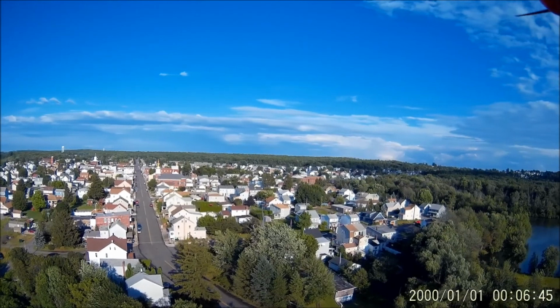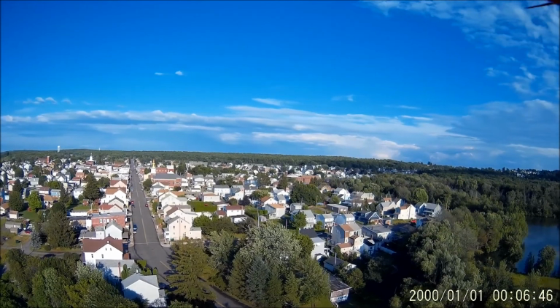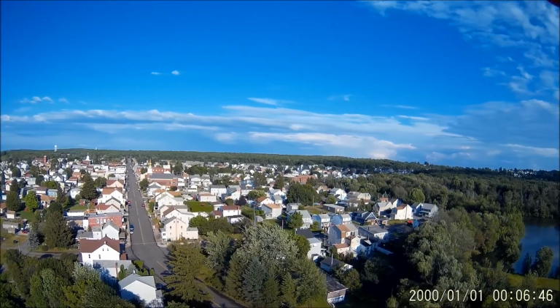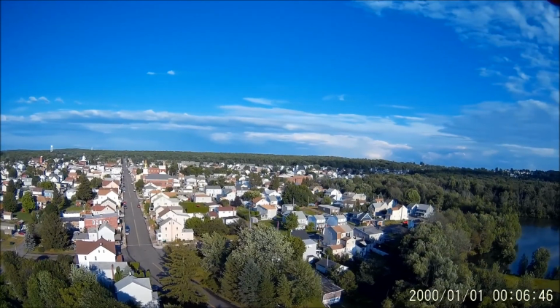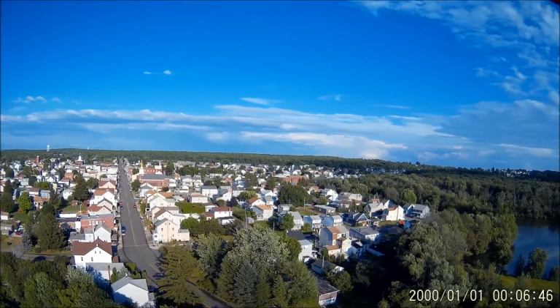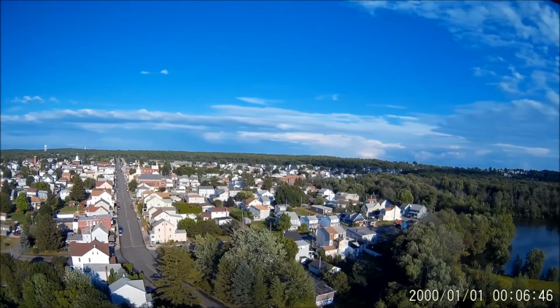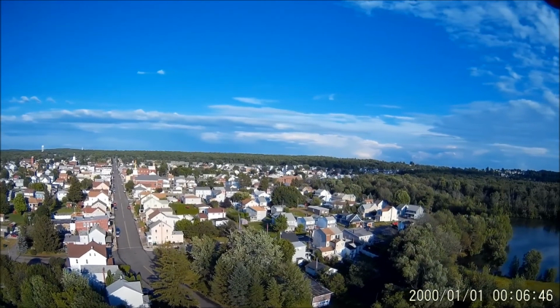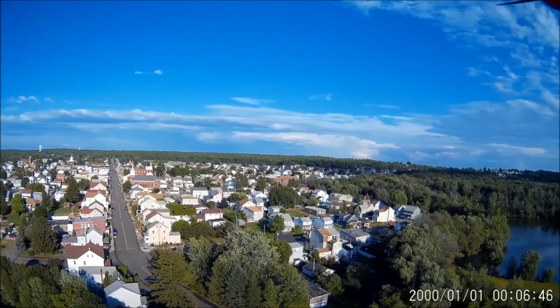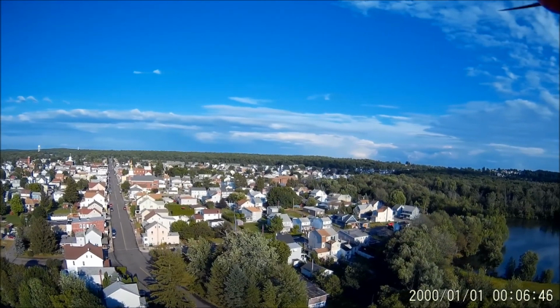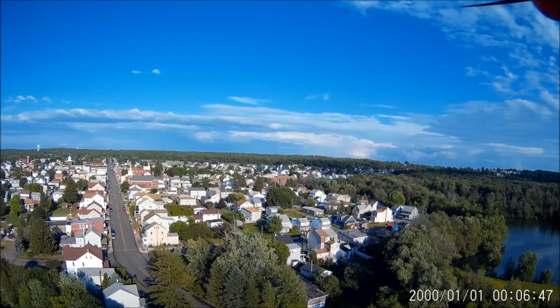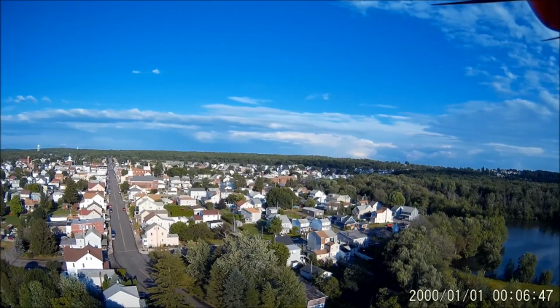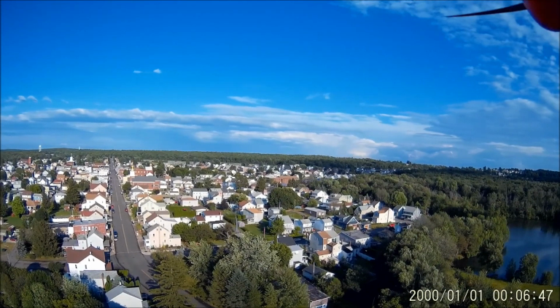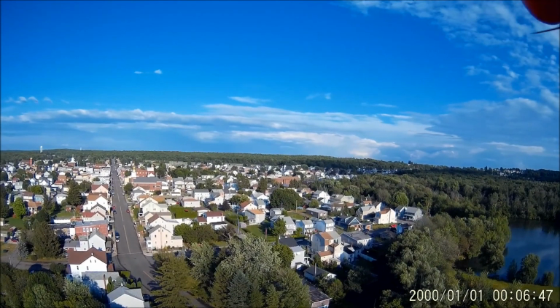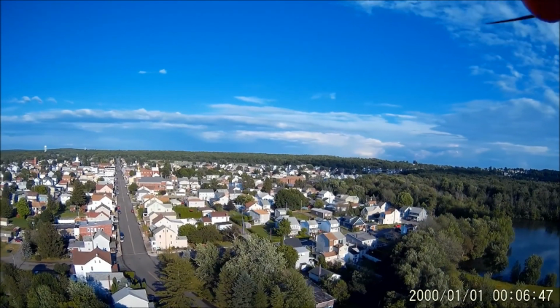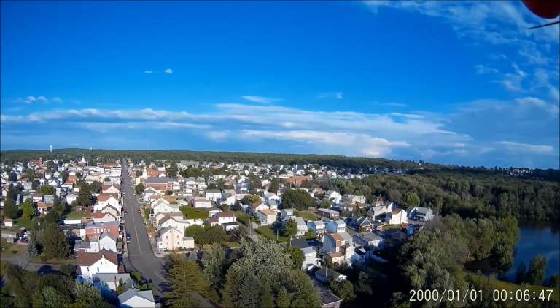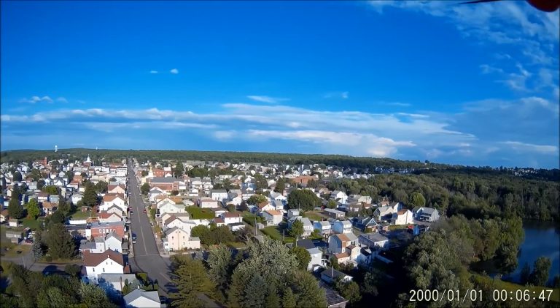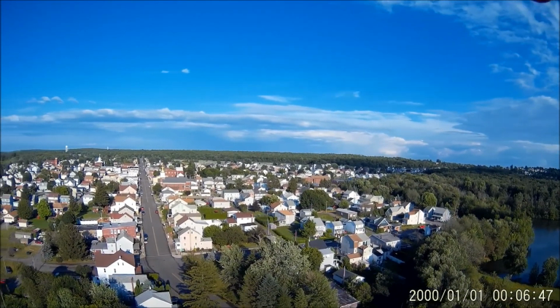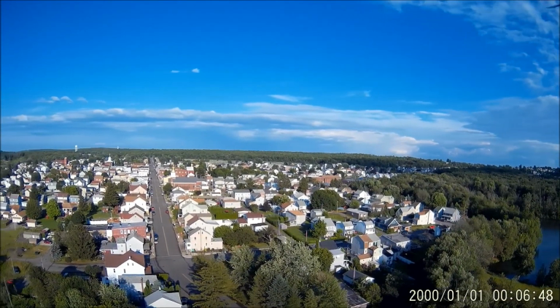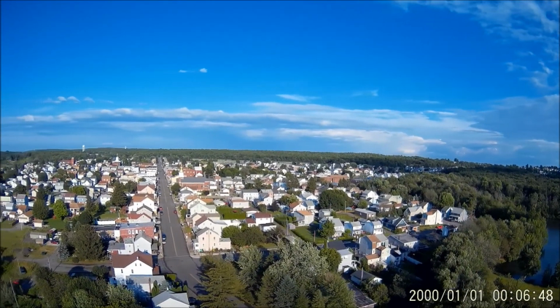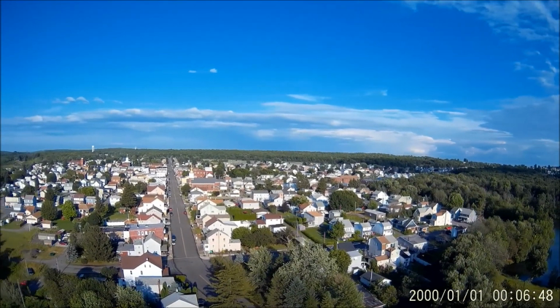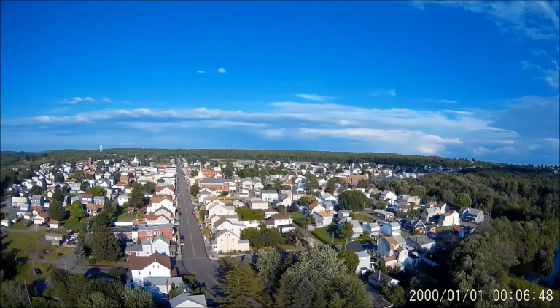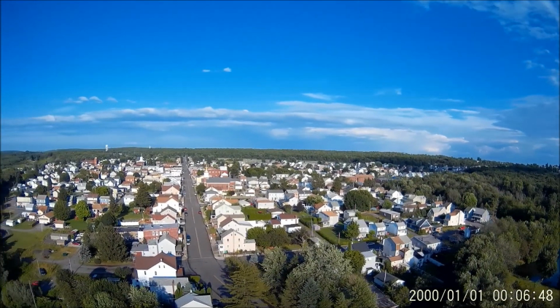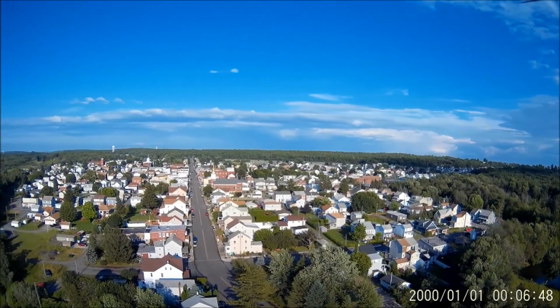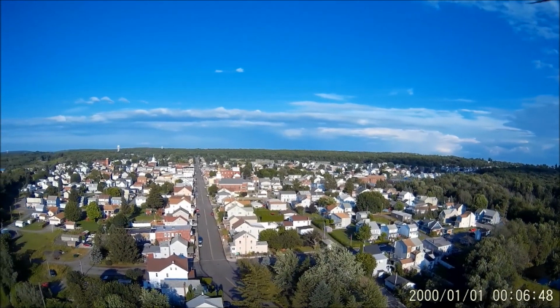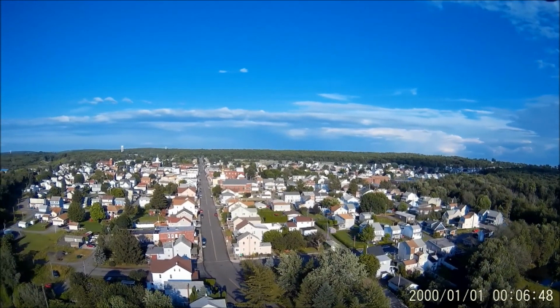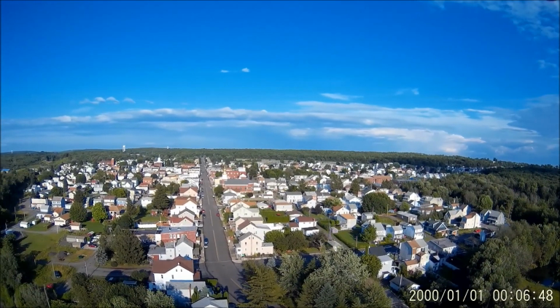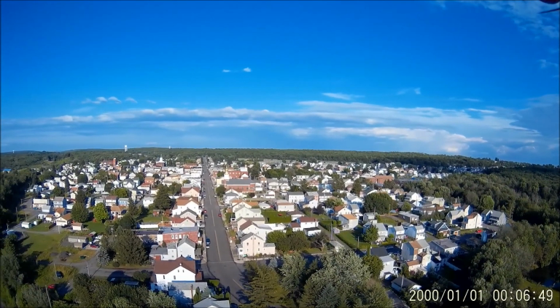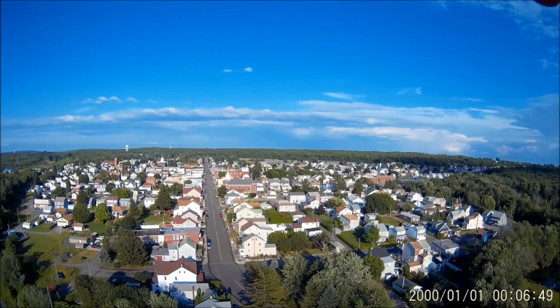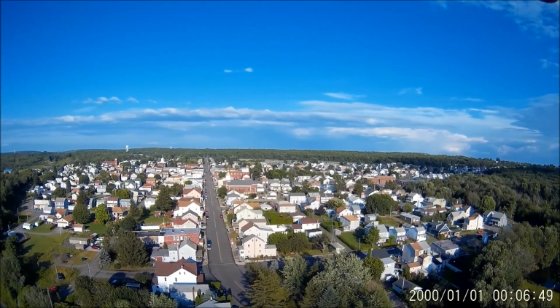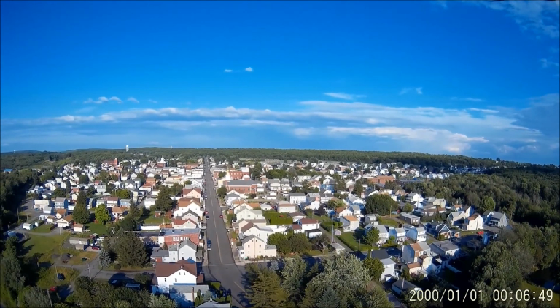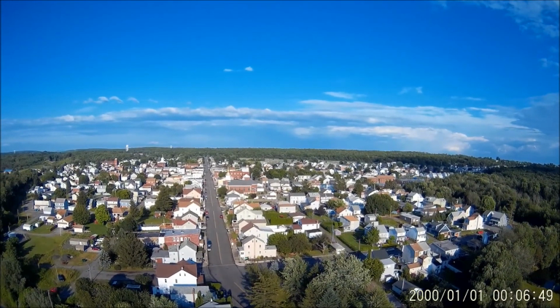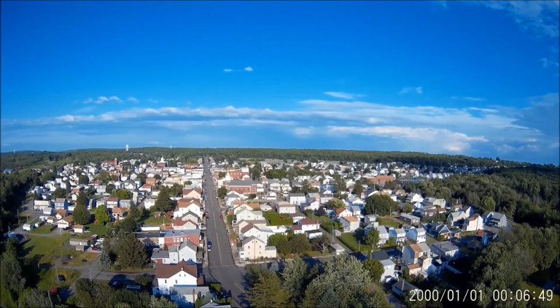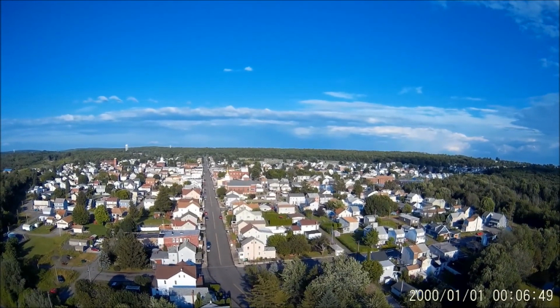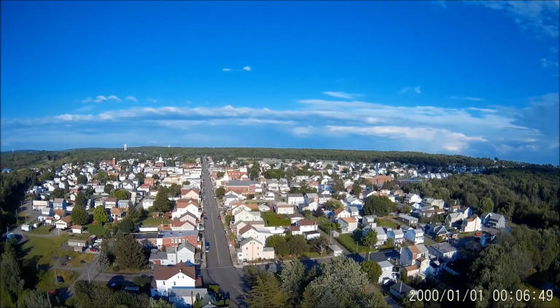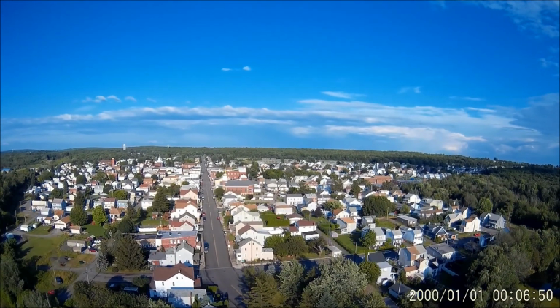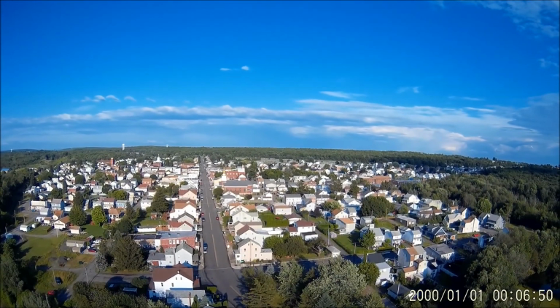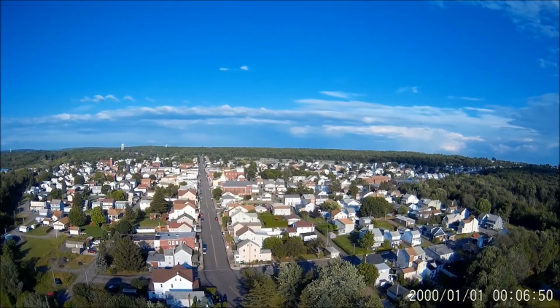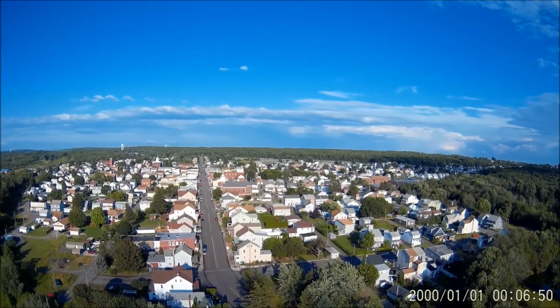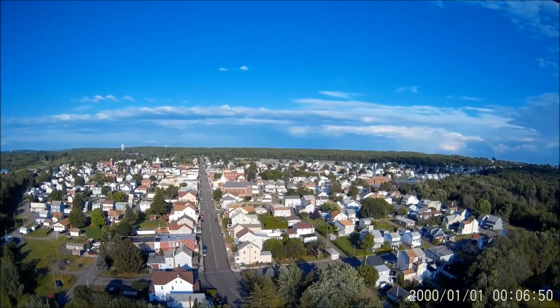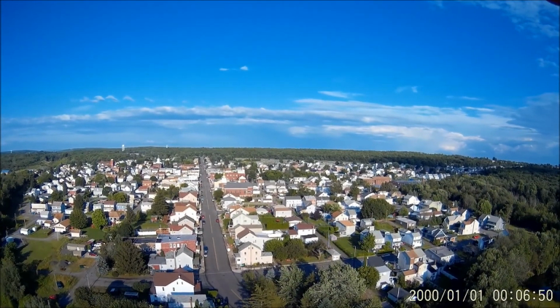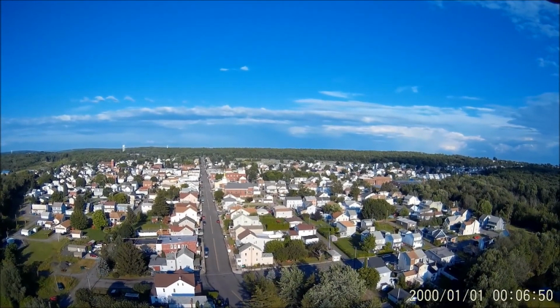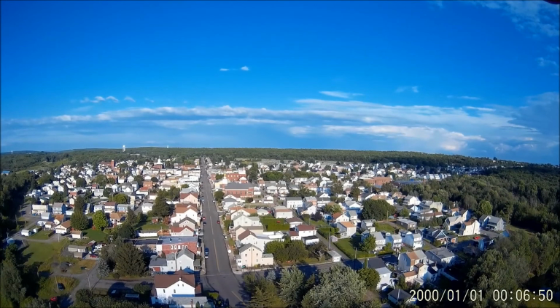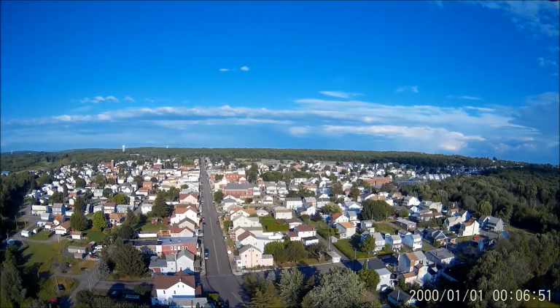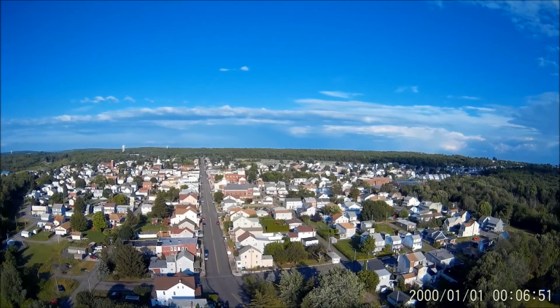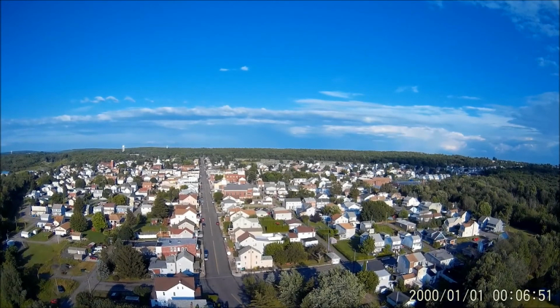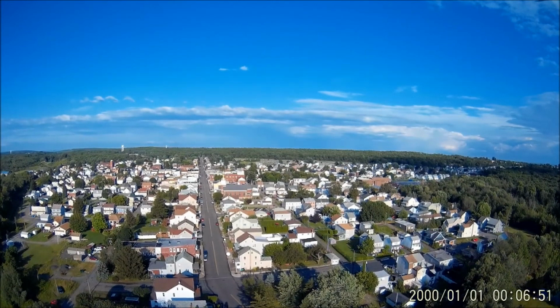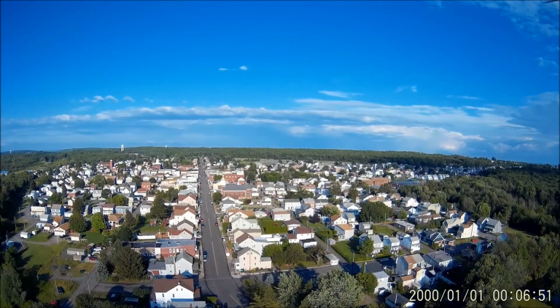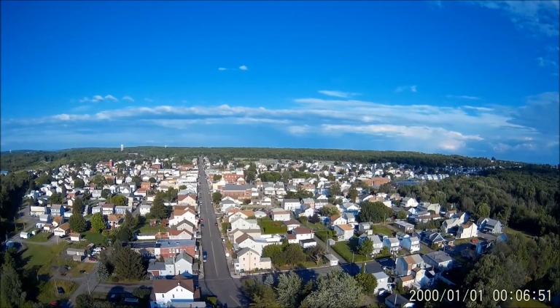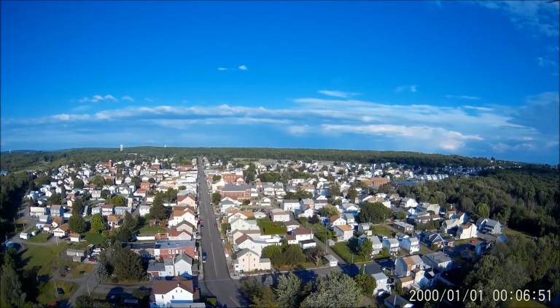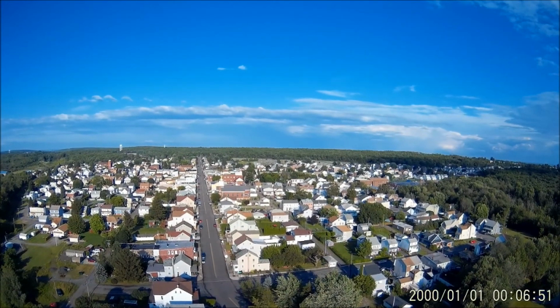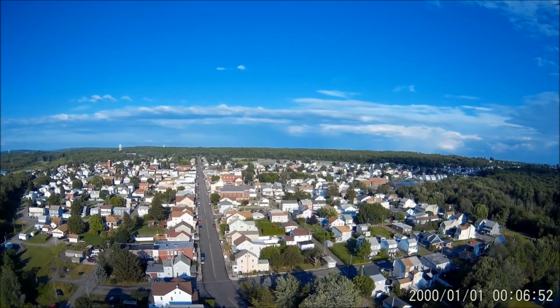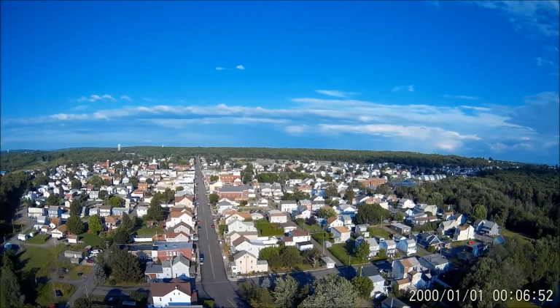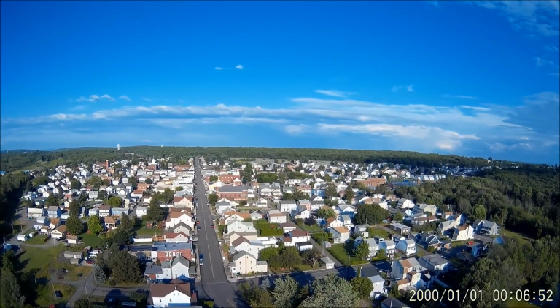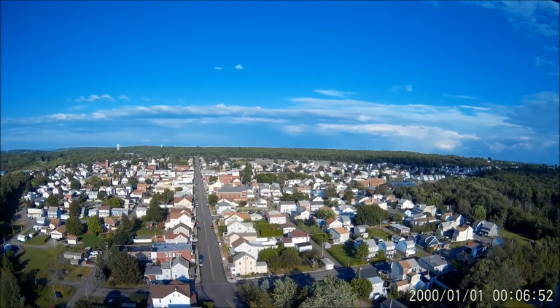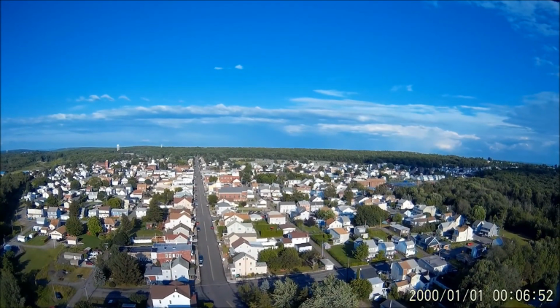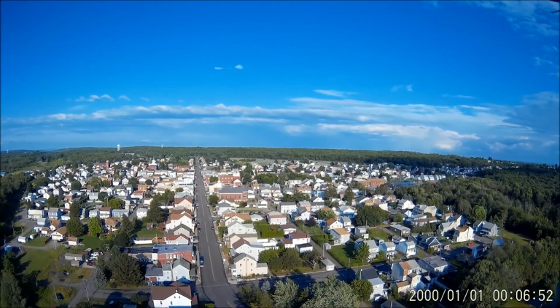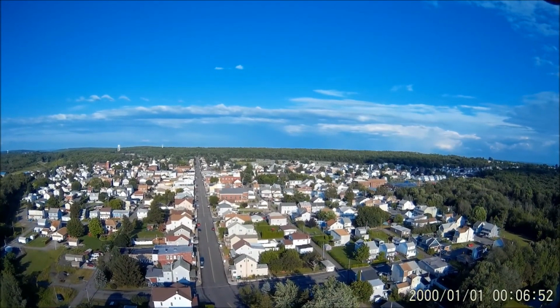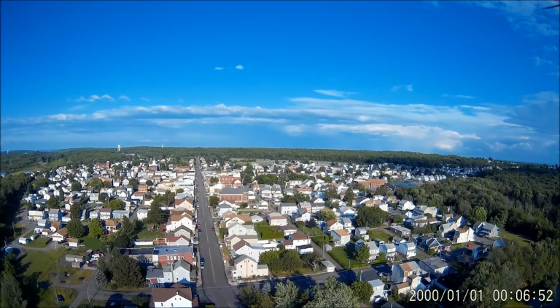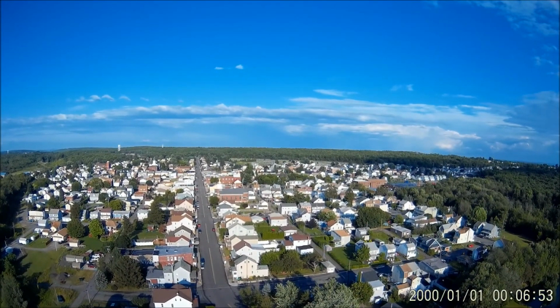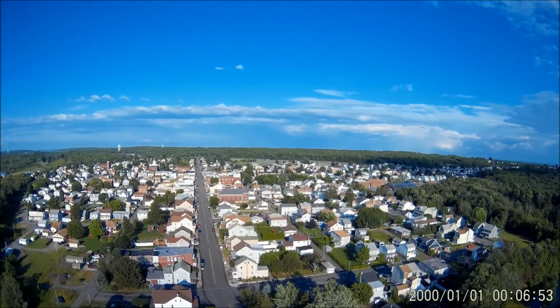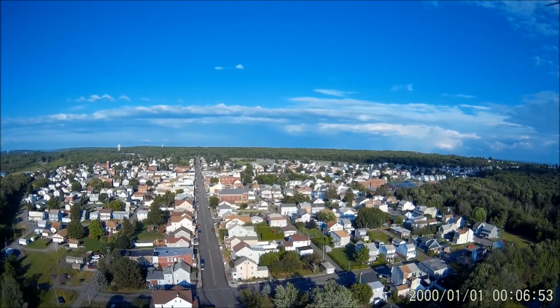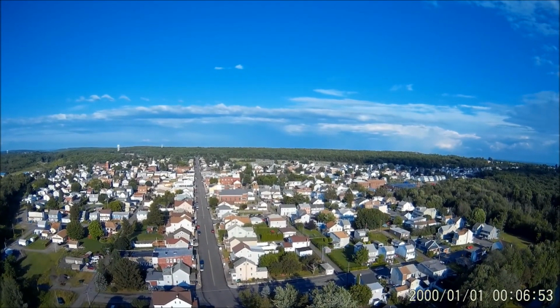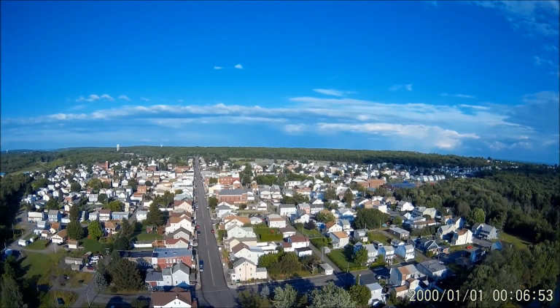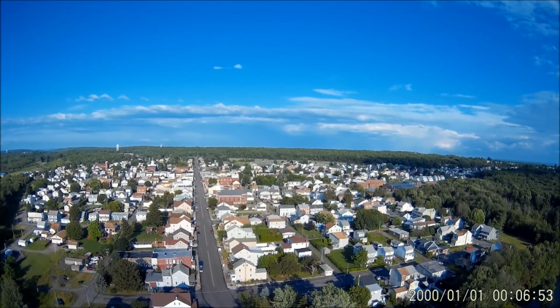We're going to climb altitude. We're actually going to hit right over 100 meters here, and that's when the FPV screen that came stock with this went out and I no longer had transmission.